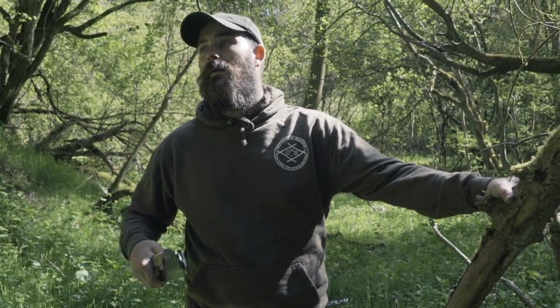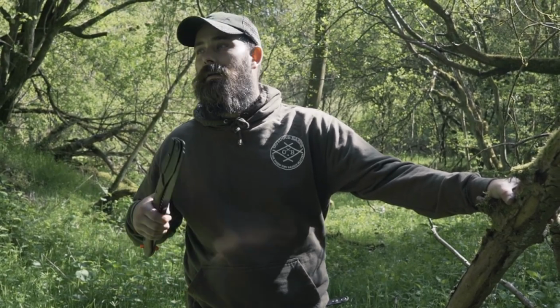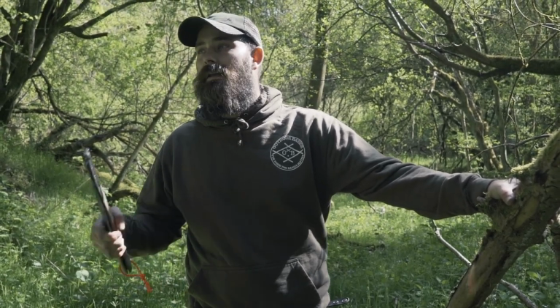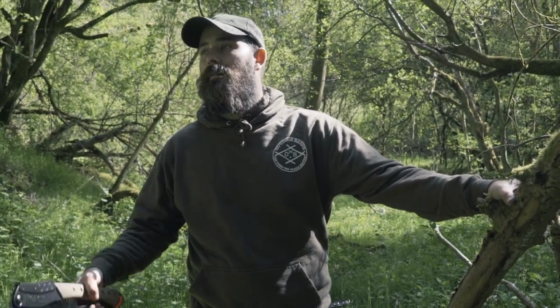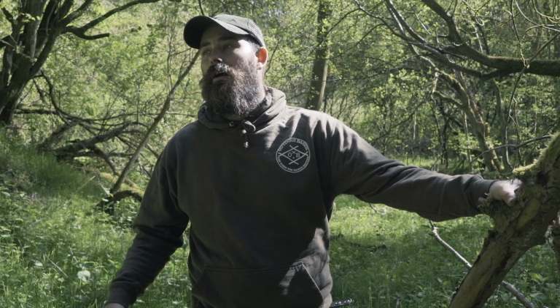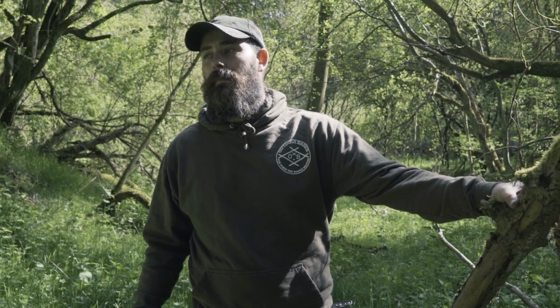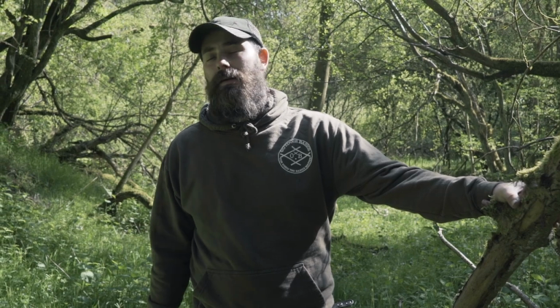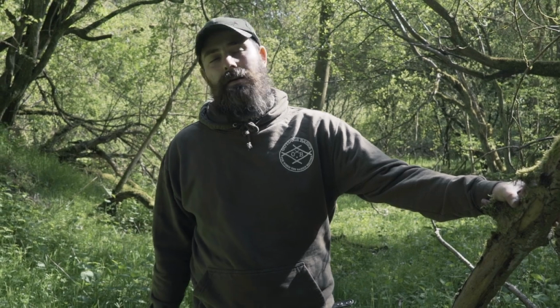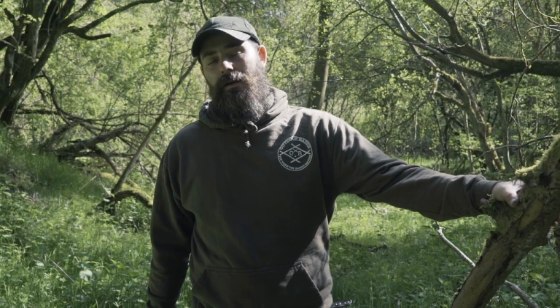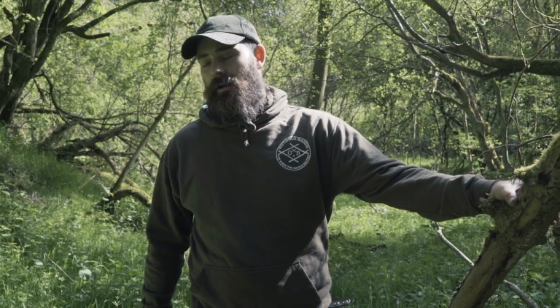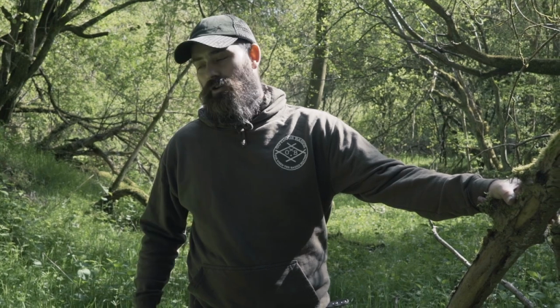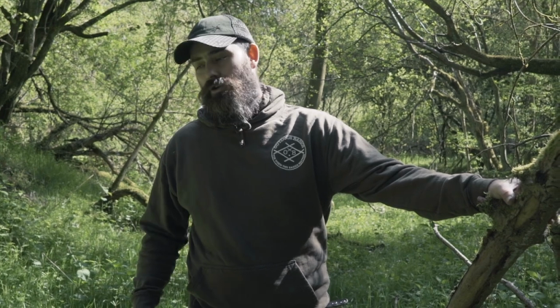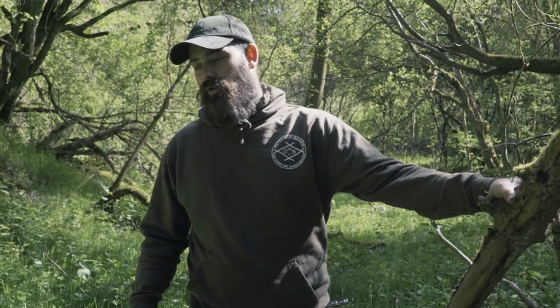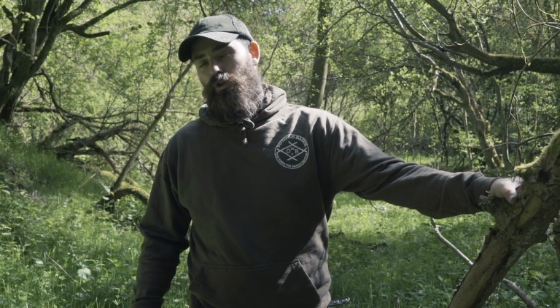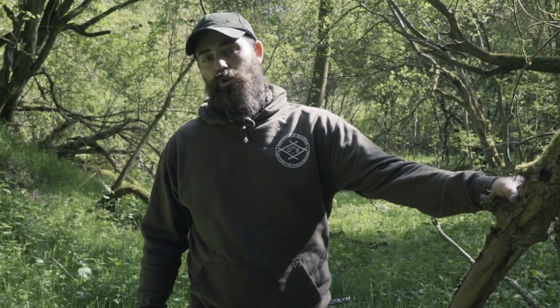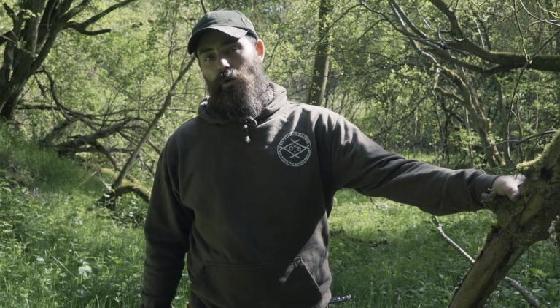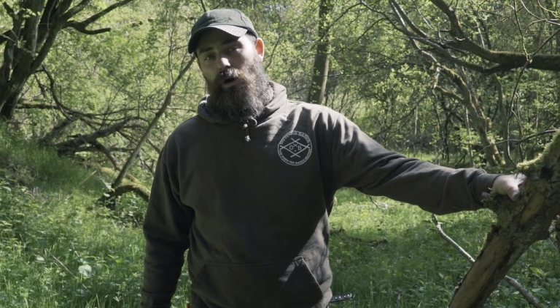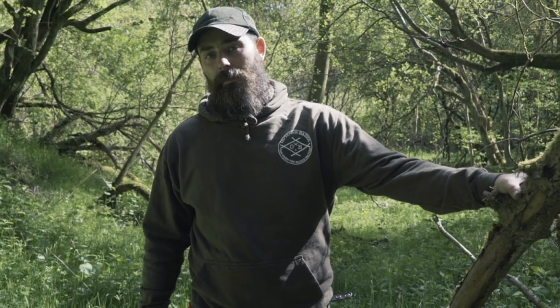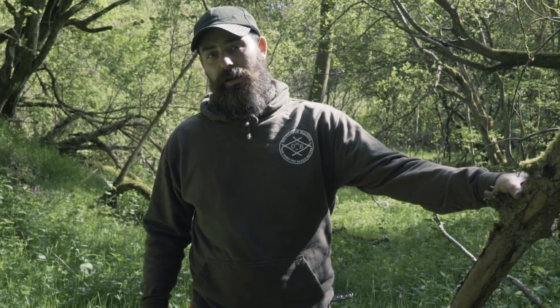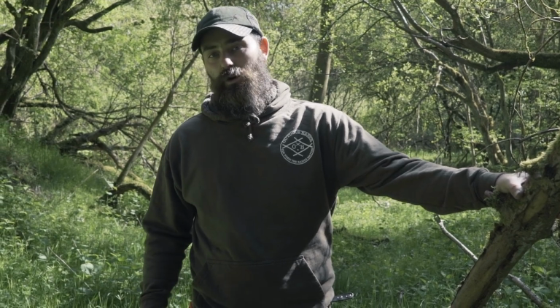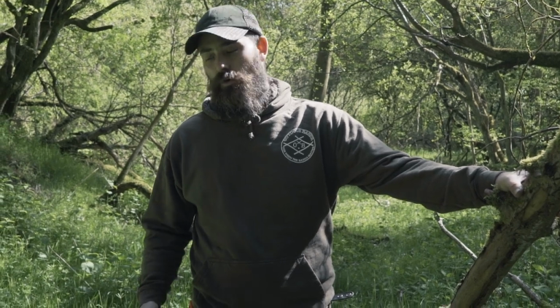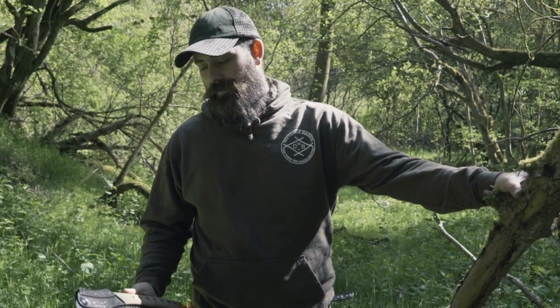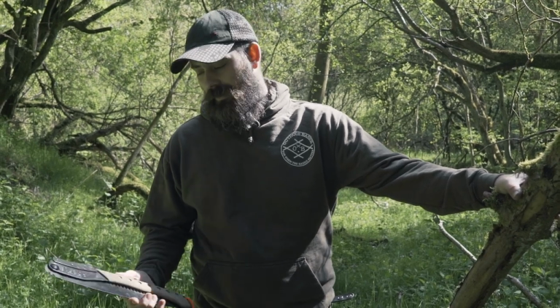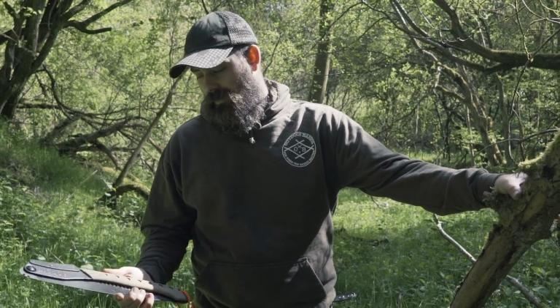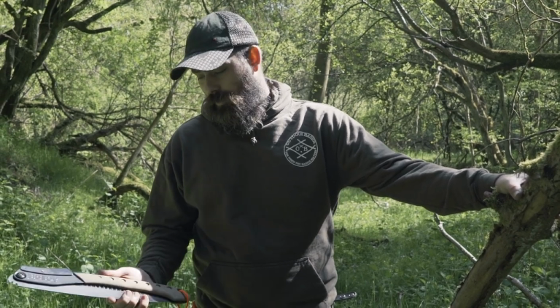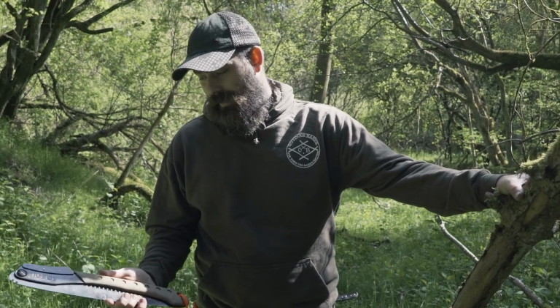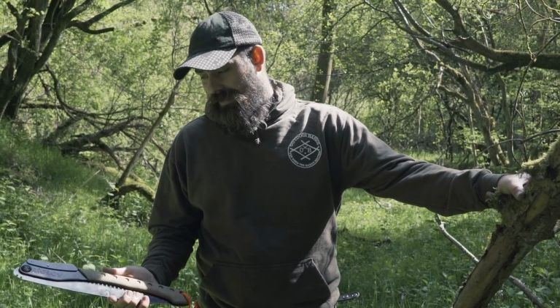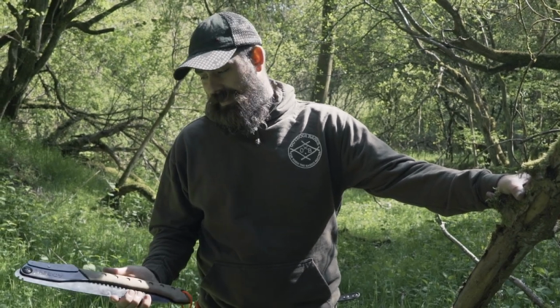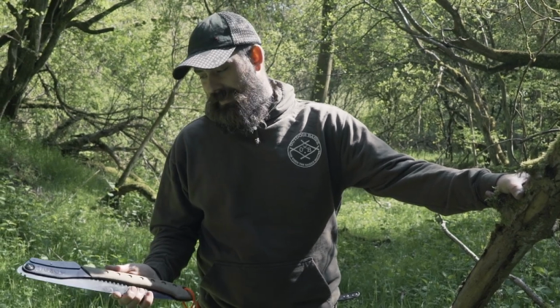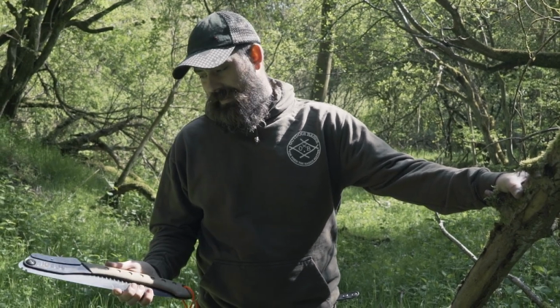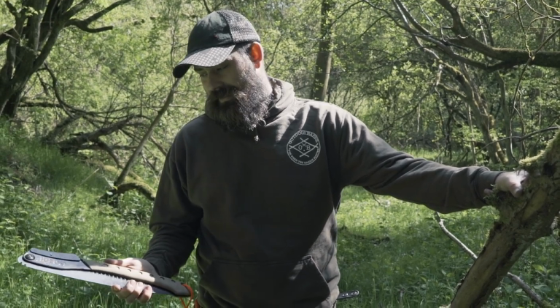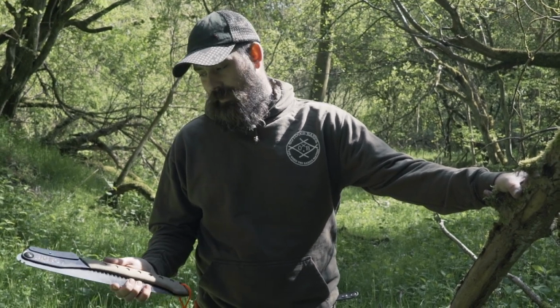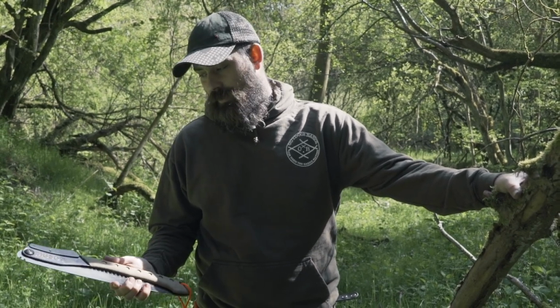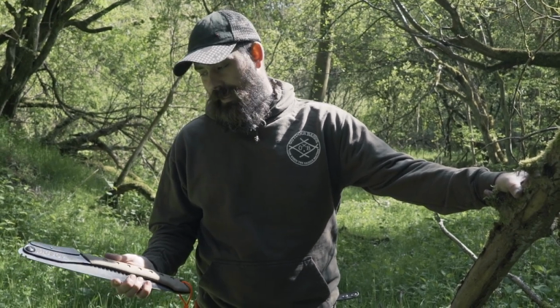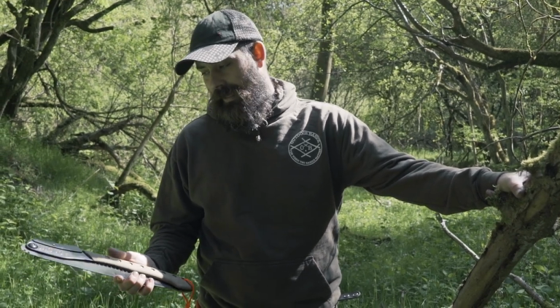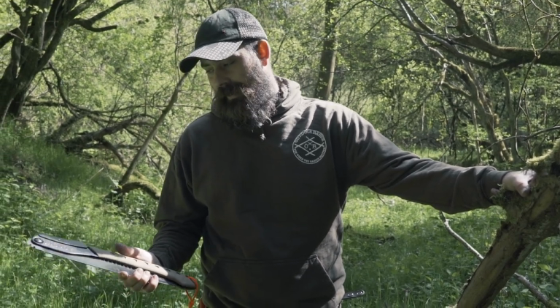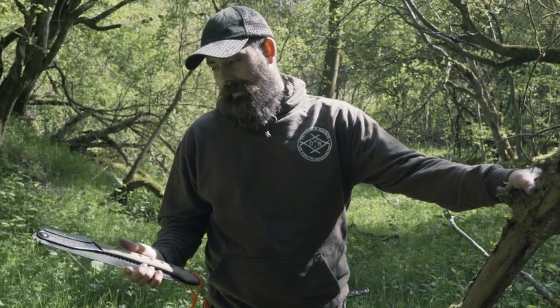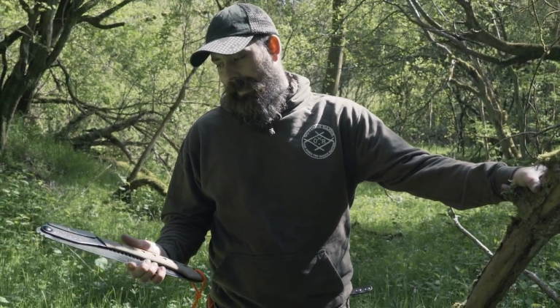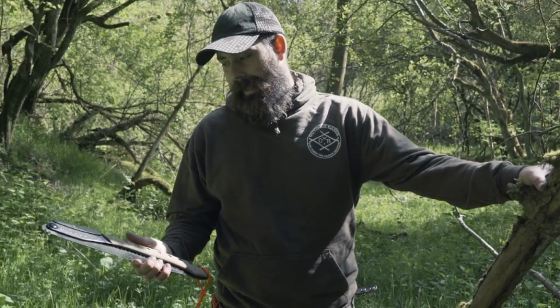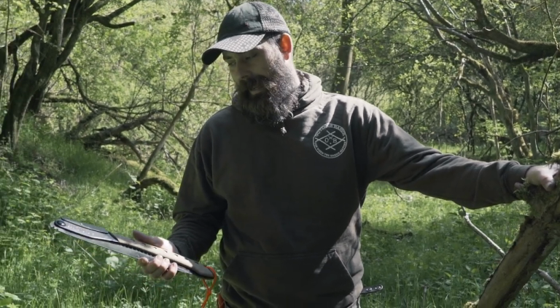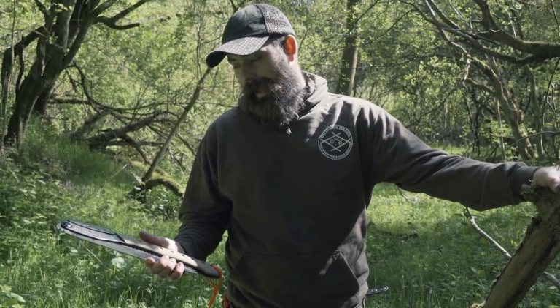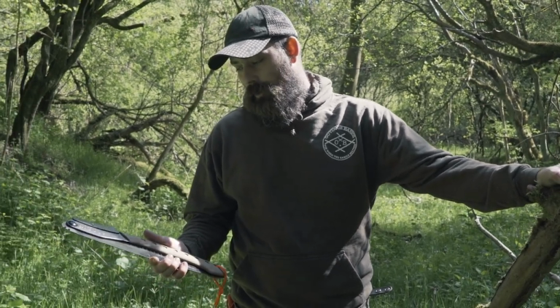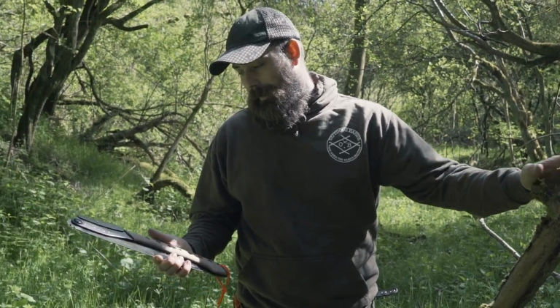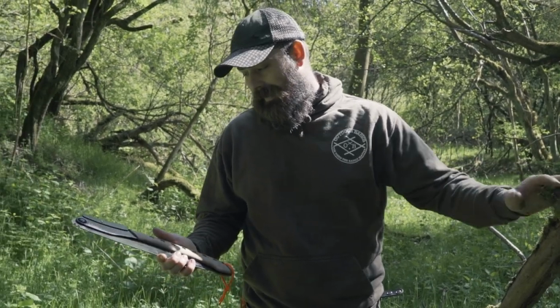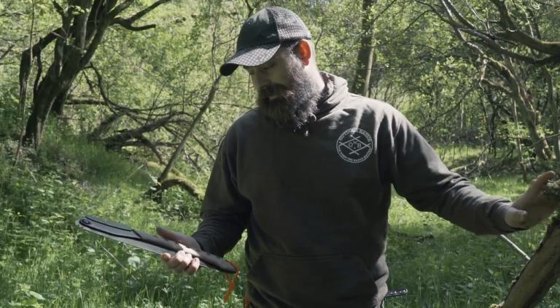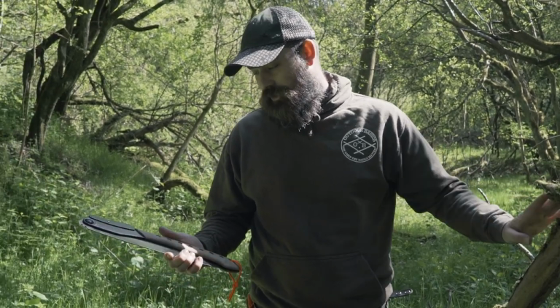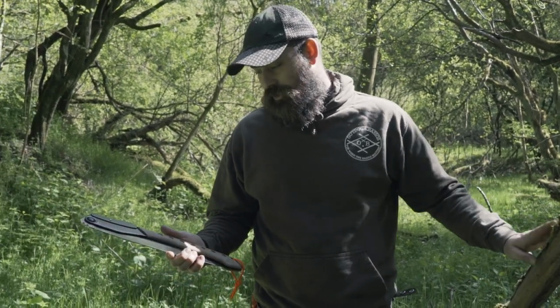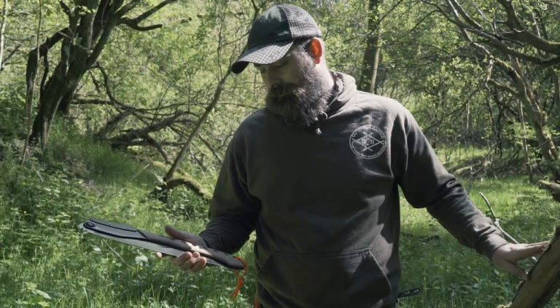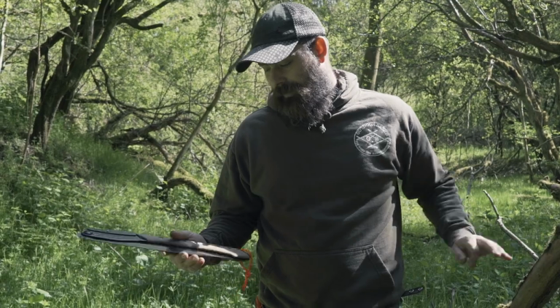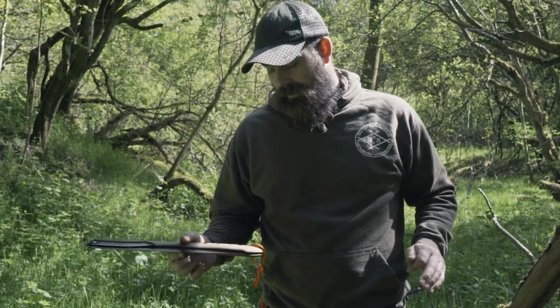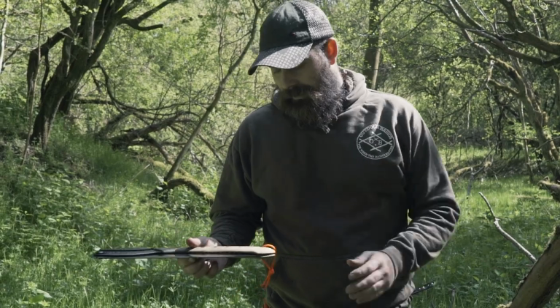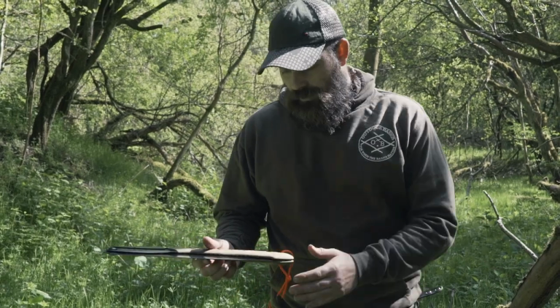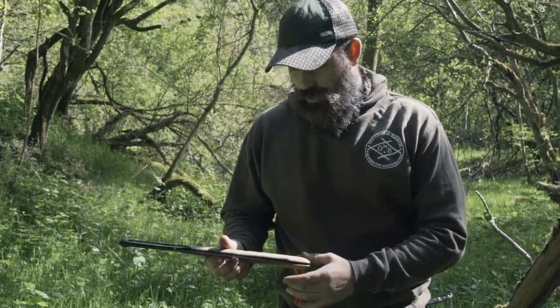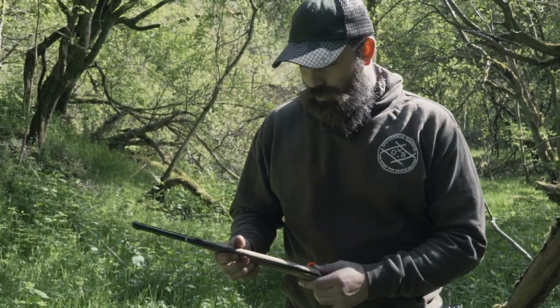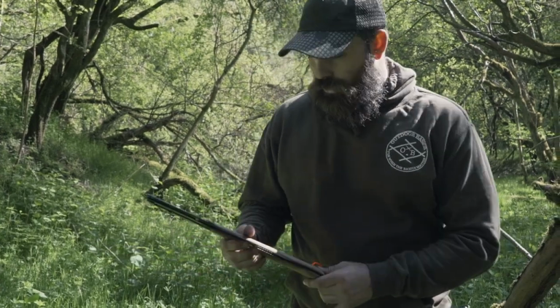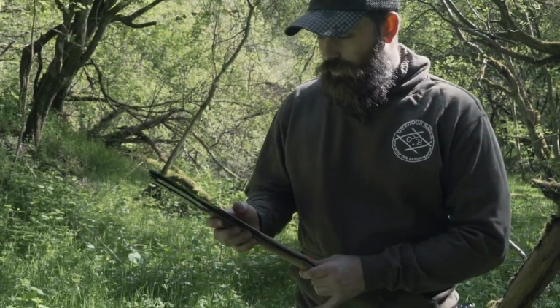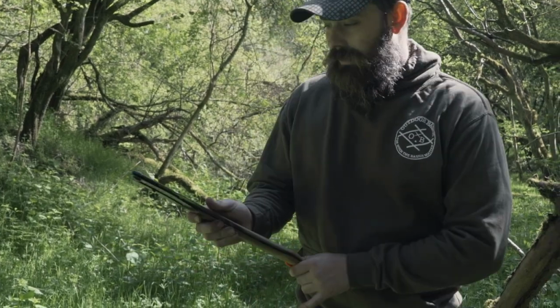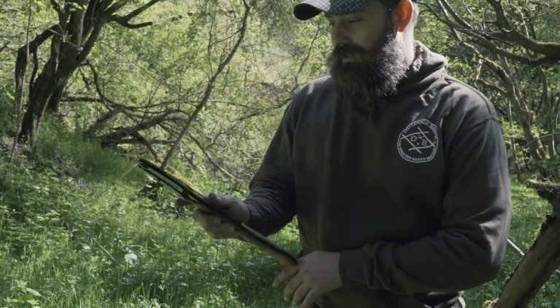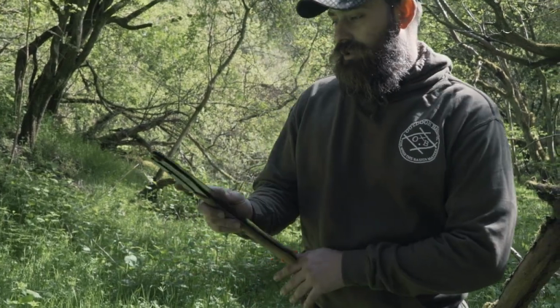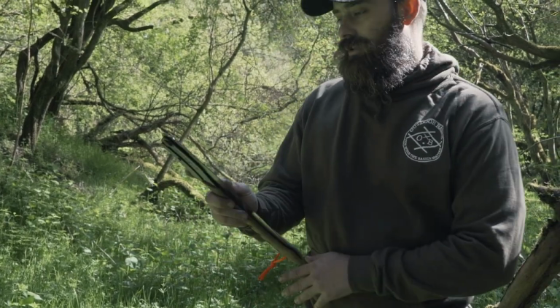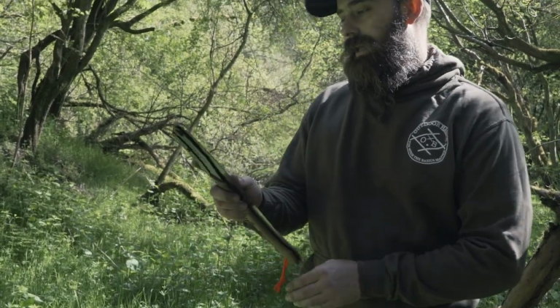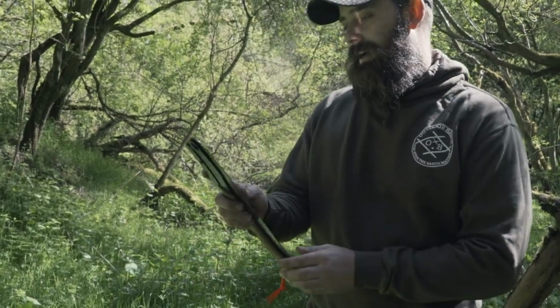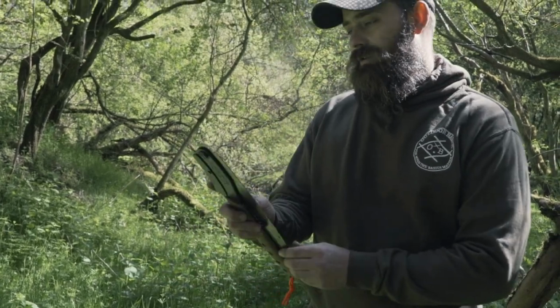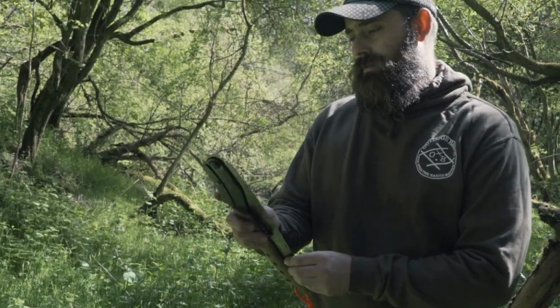To make life easier building the camp up and stuff like that, and Silky just kept coming up and coming up. So I thought, you know what, I'm gonna go for it — I've seen this Silky Outback Edition. So let's just get it out.